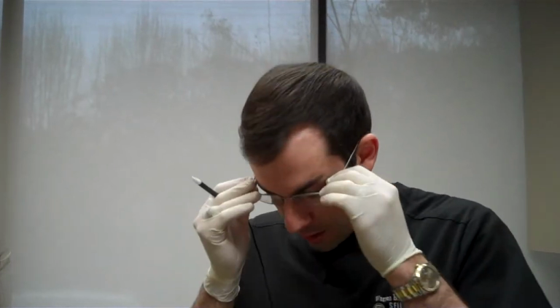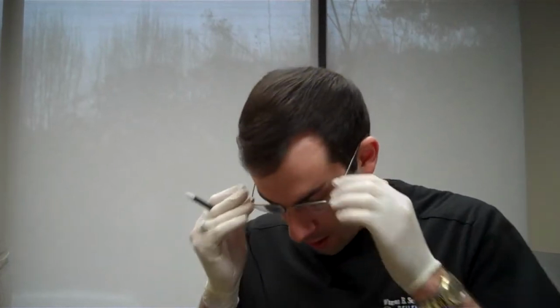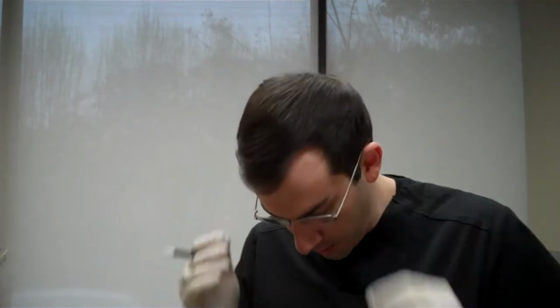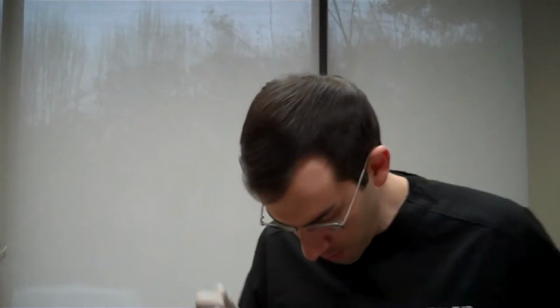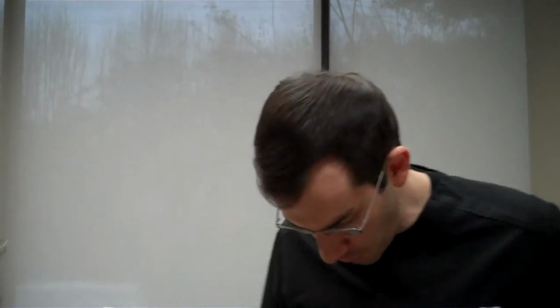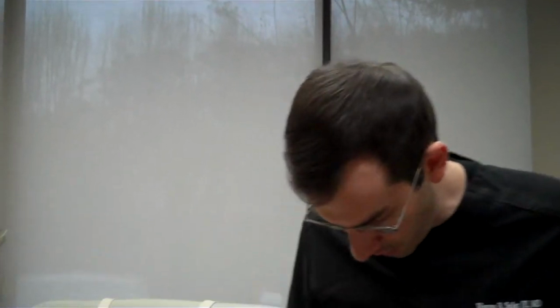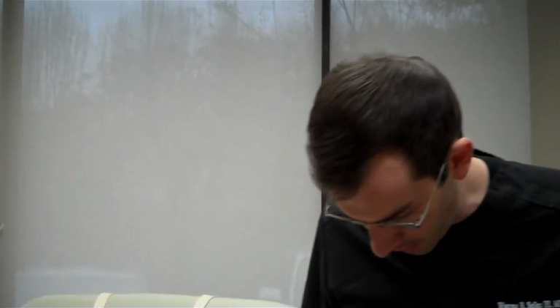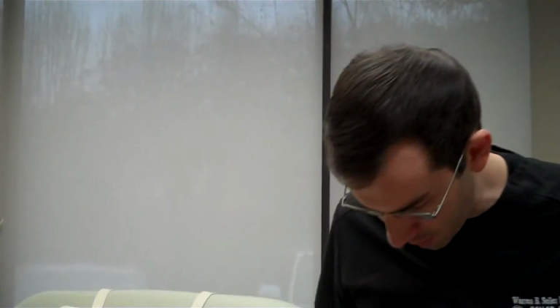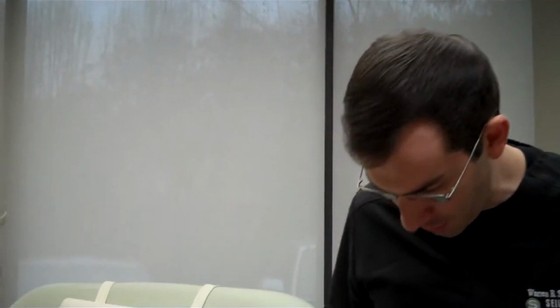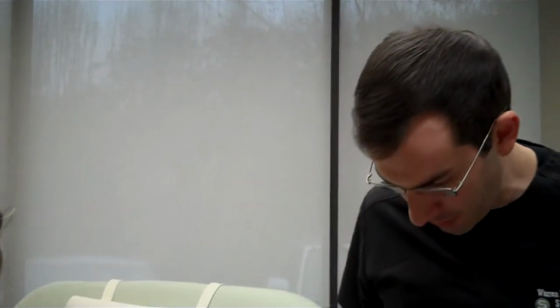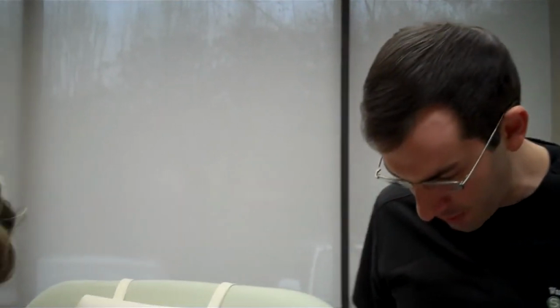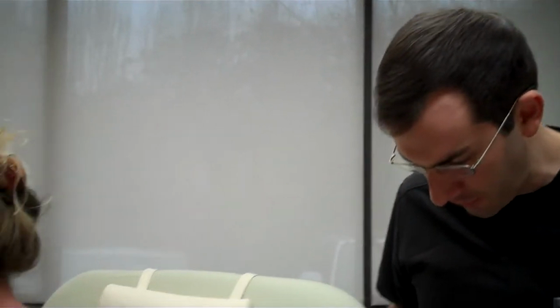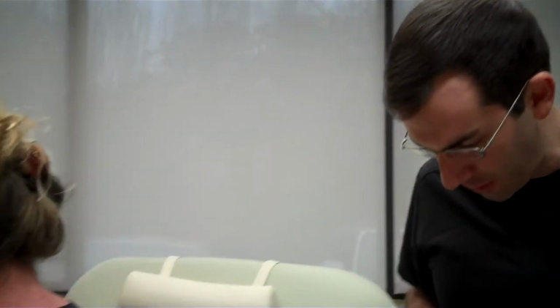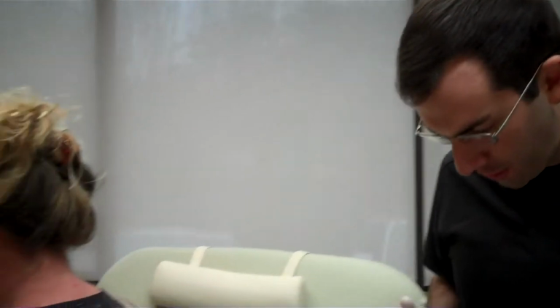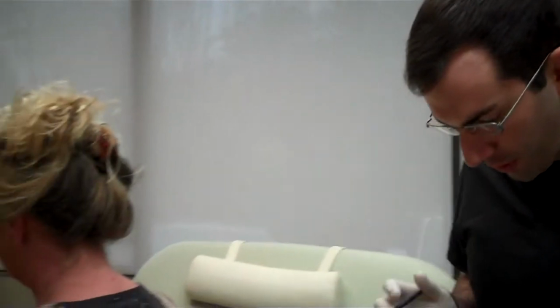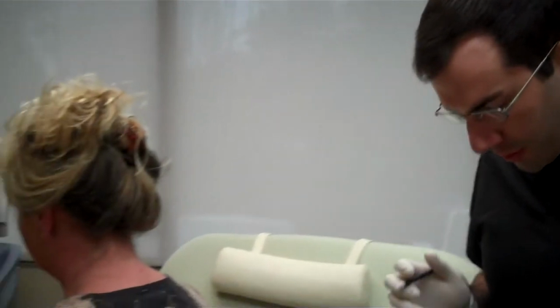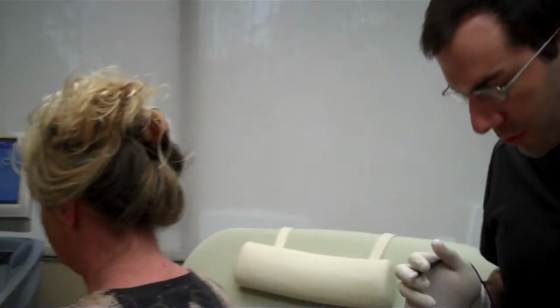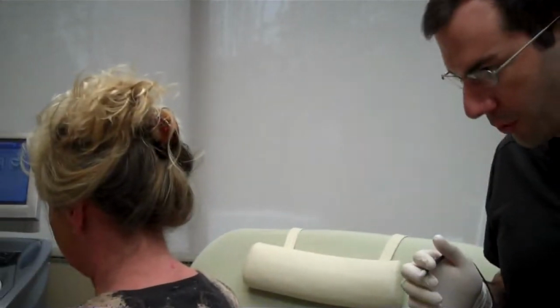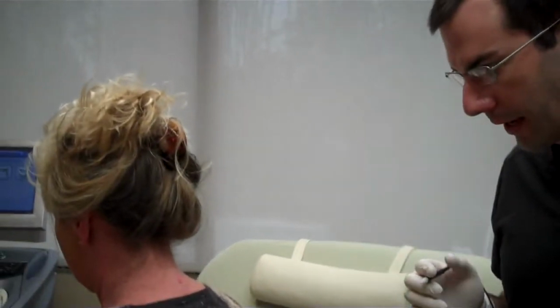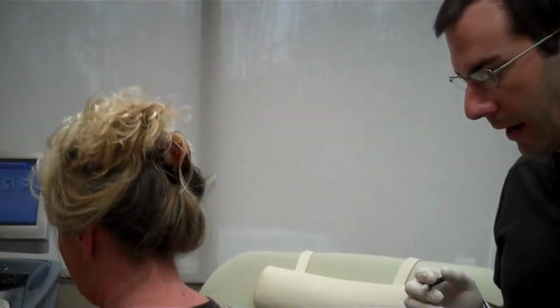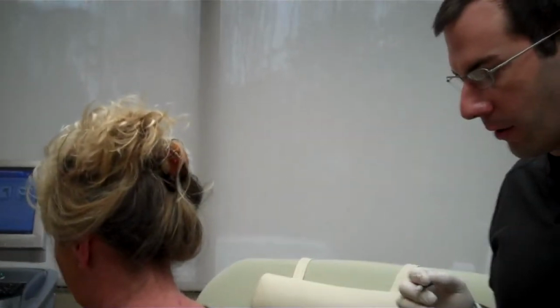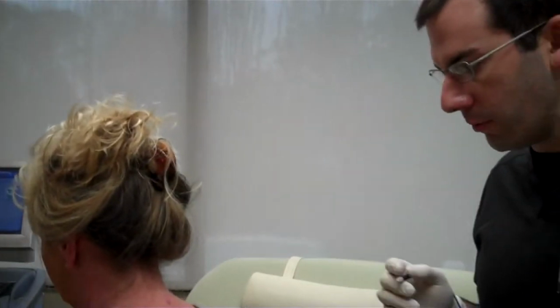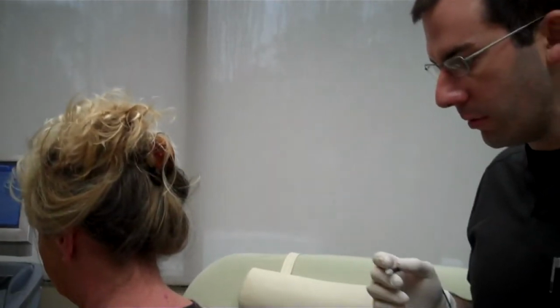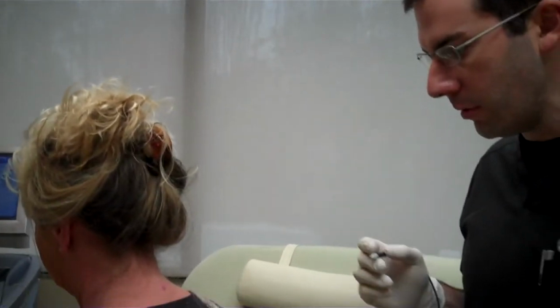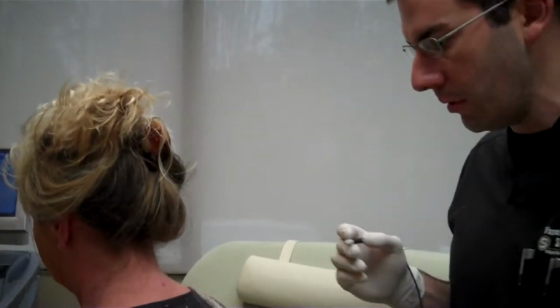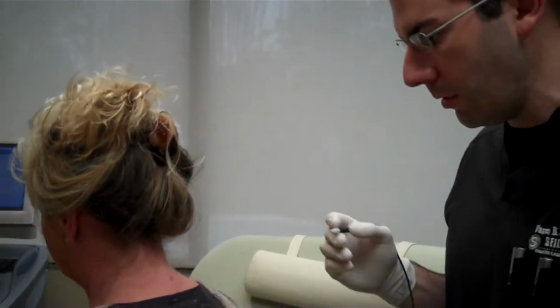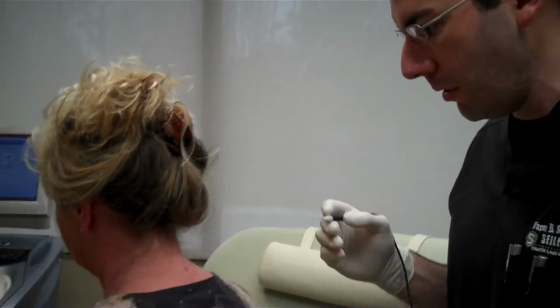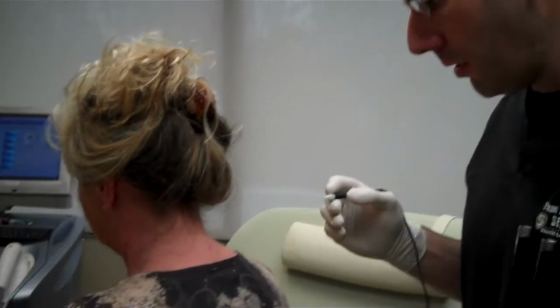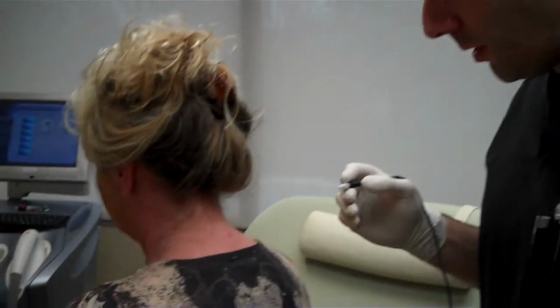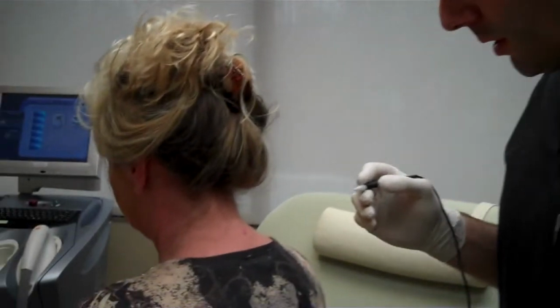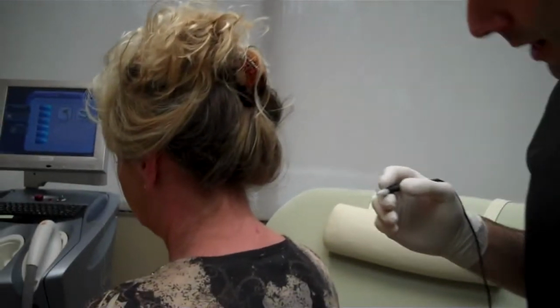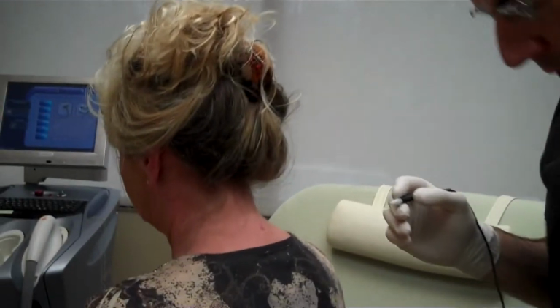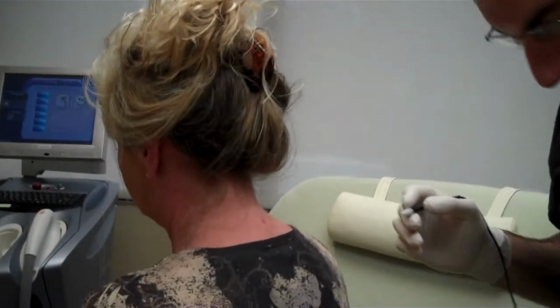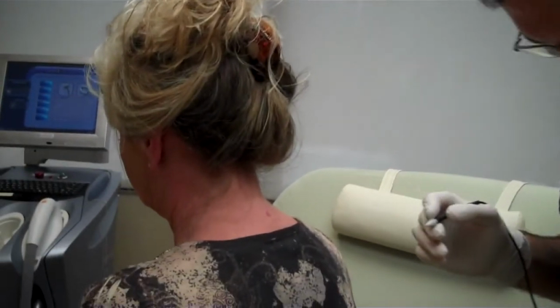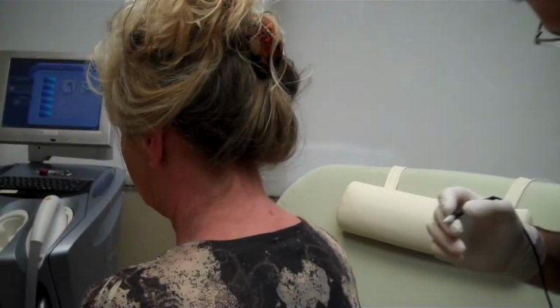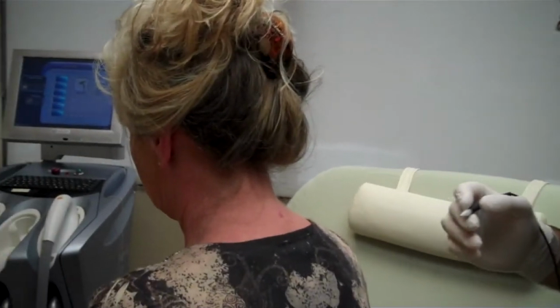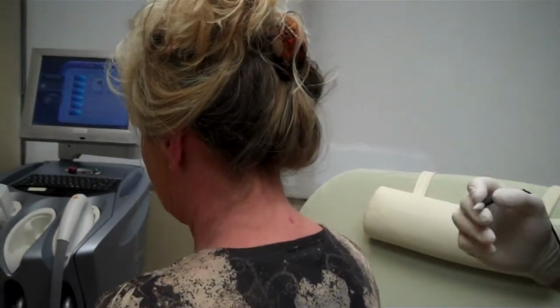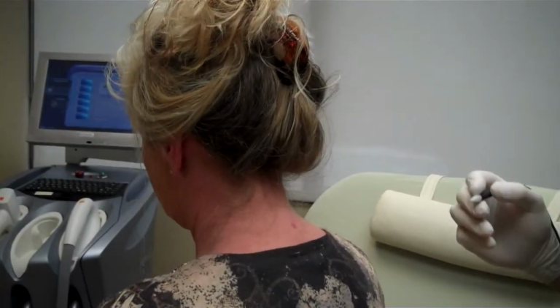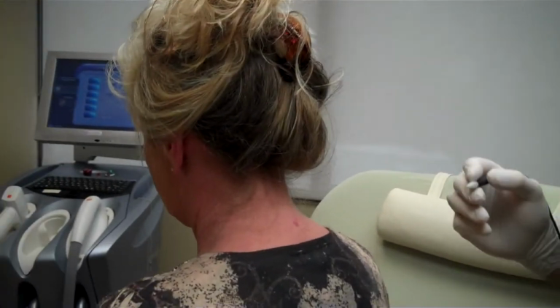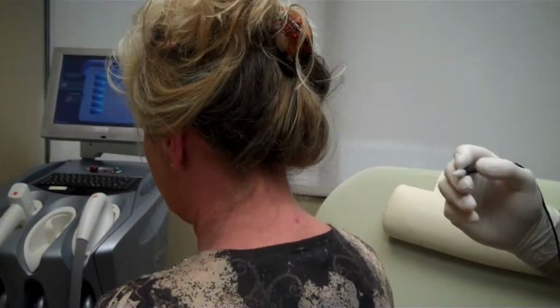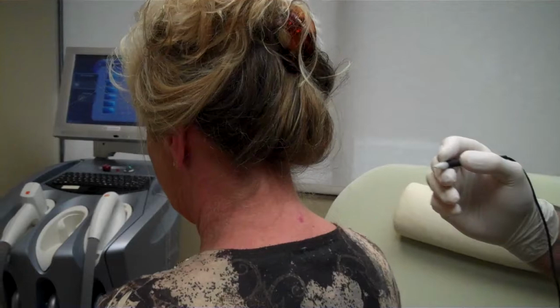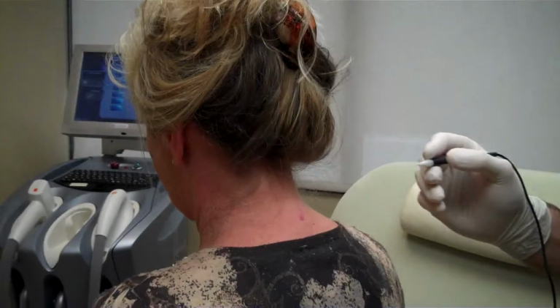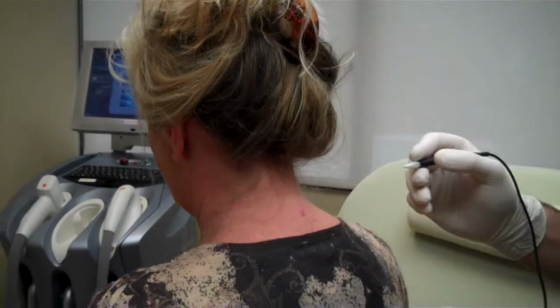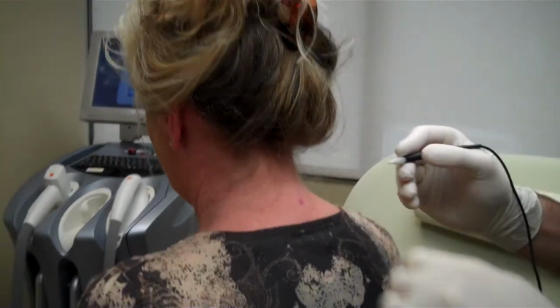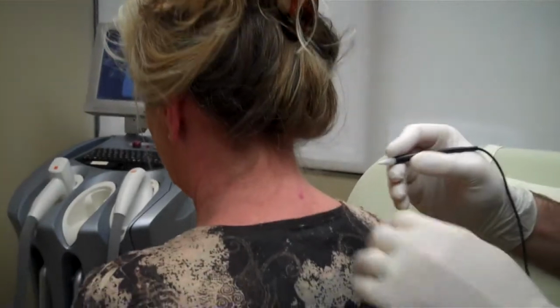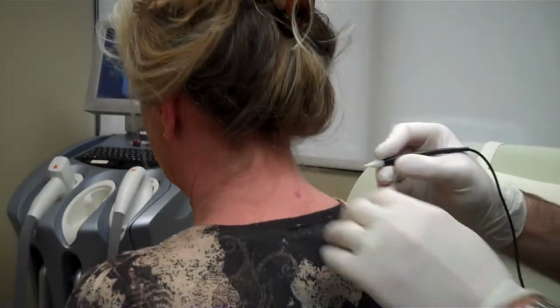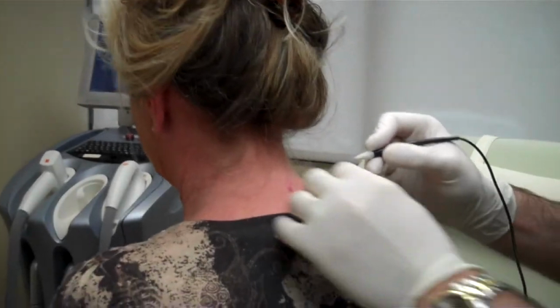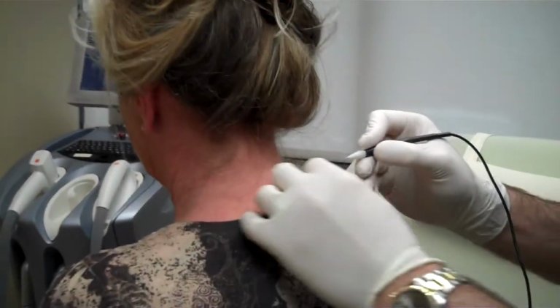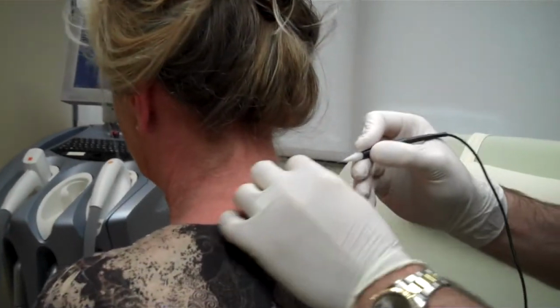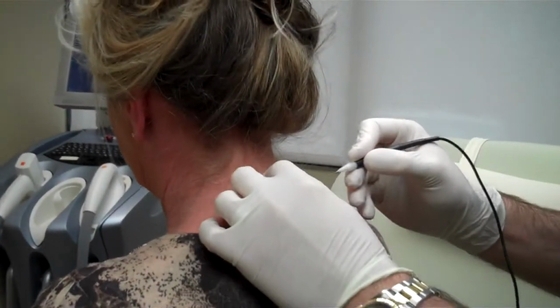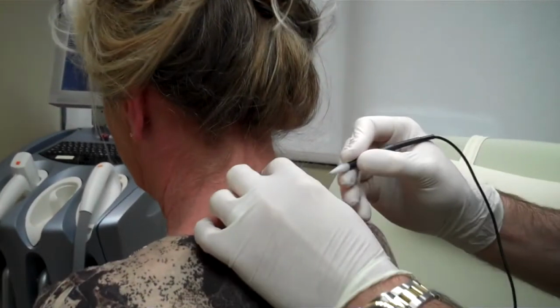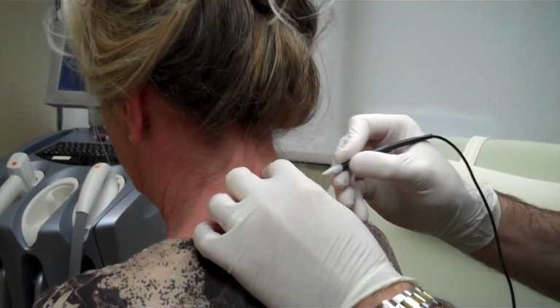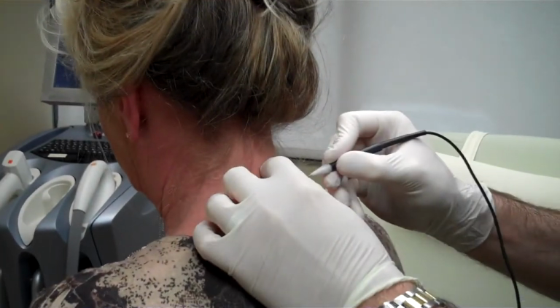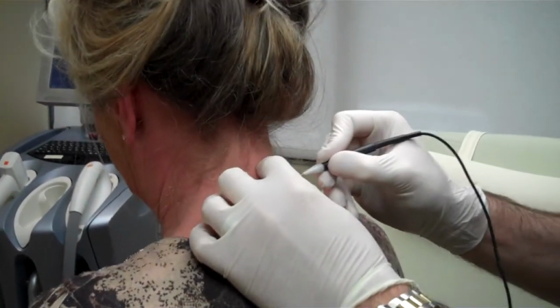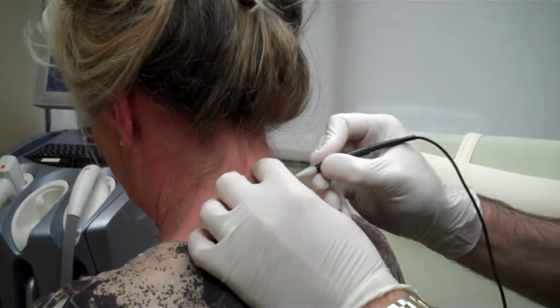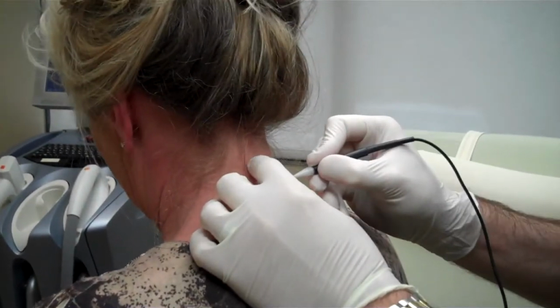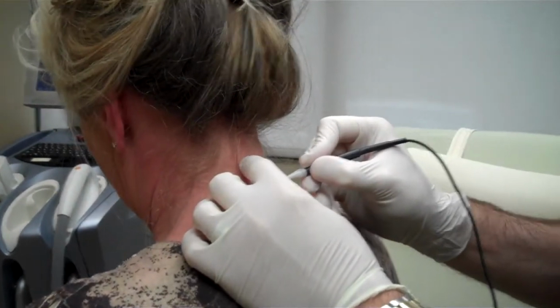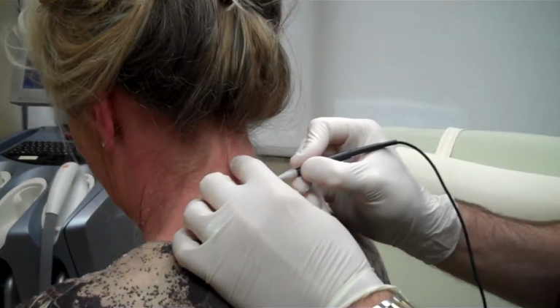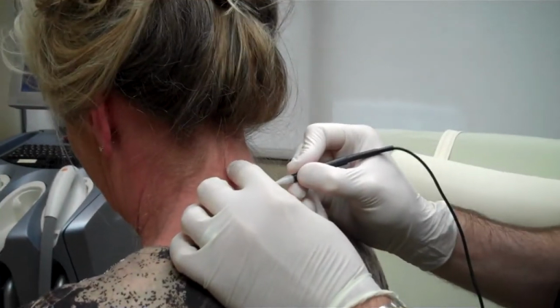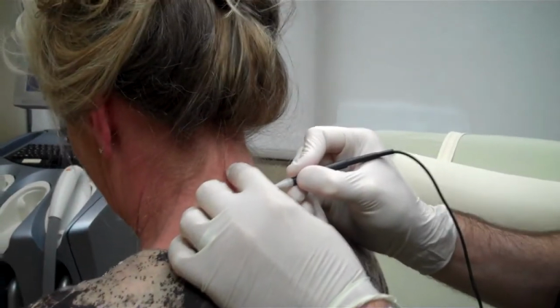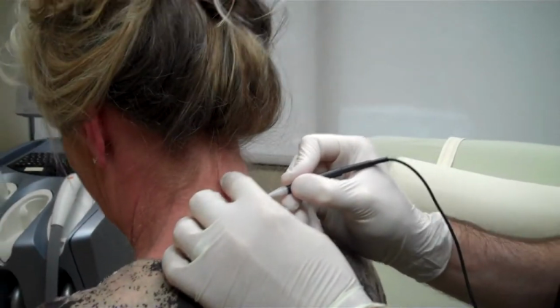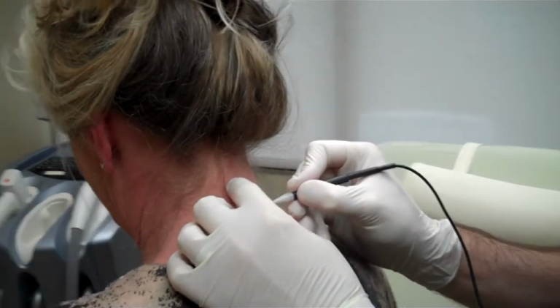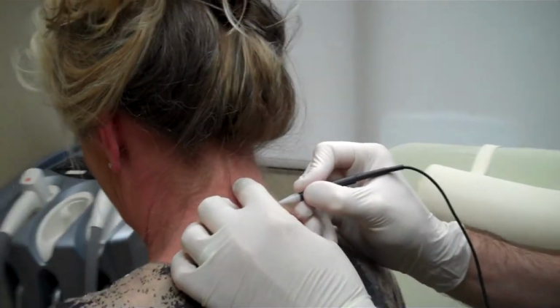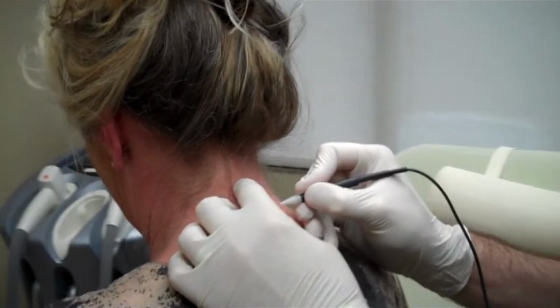I just wanted to shoot this video to show you how easy this treatment is to get through. She didn't have hardly any pain at all with the first one.